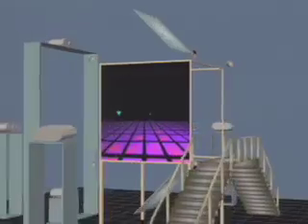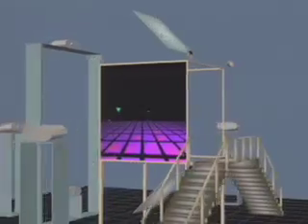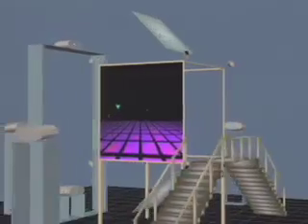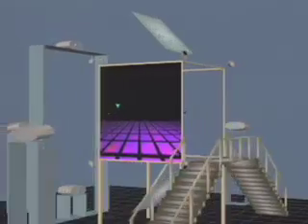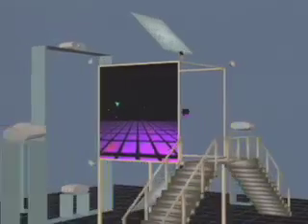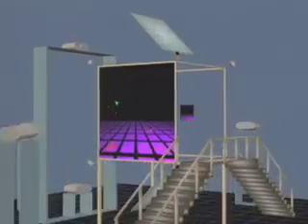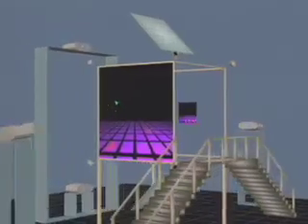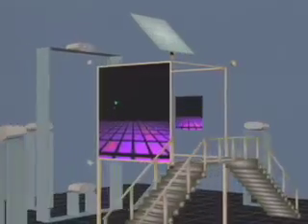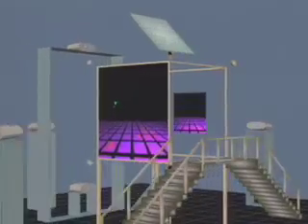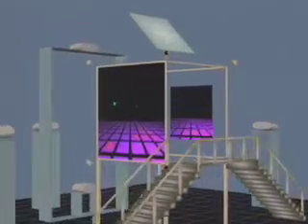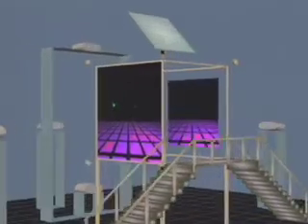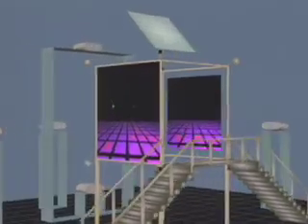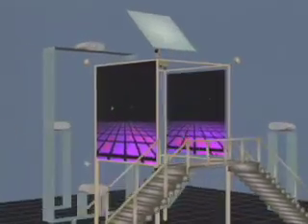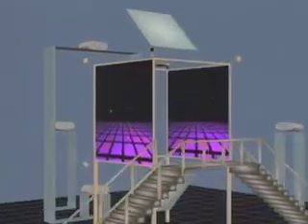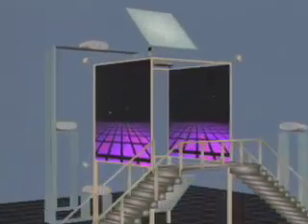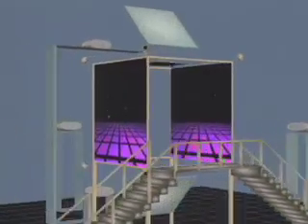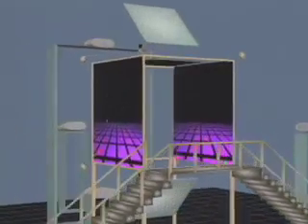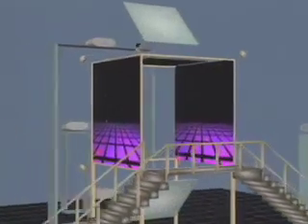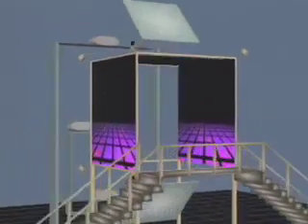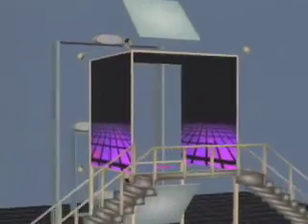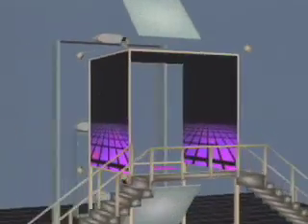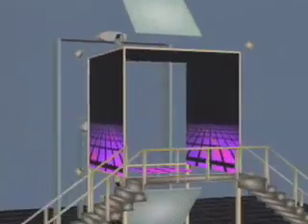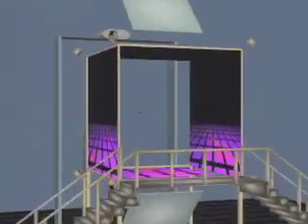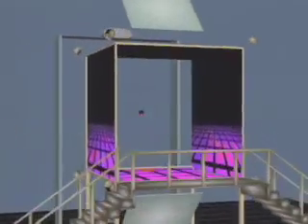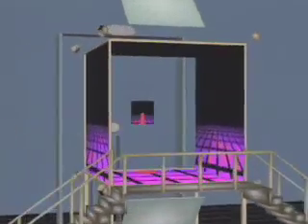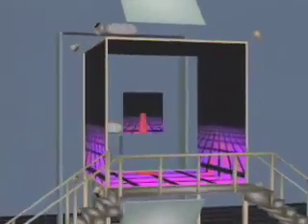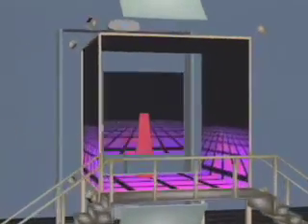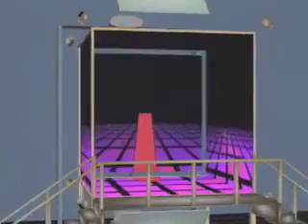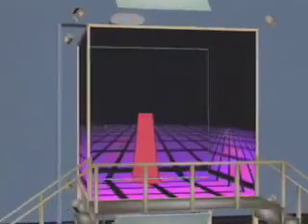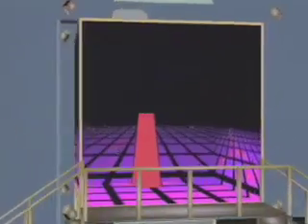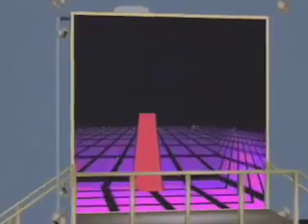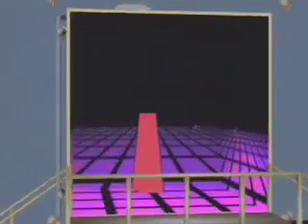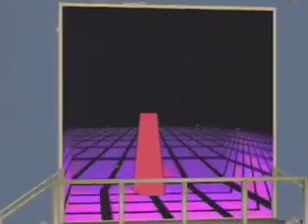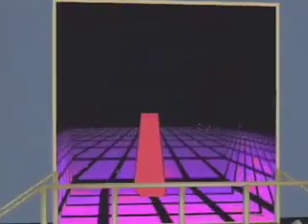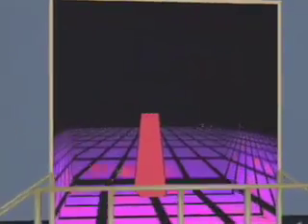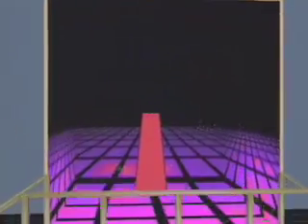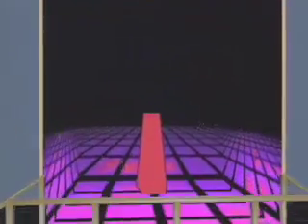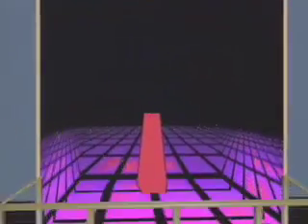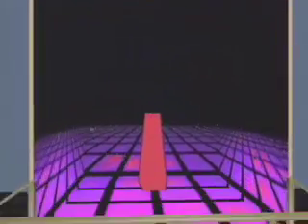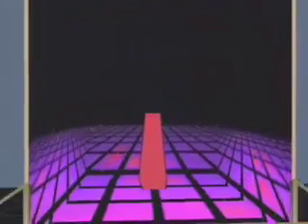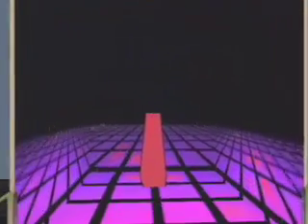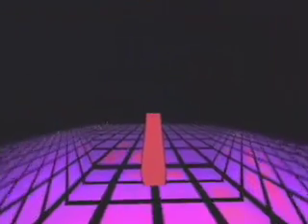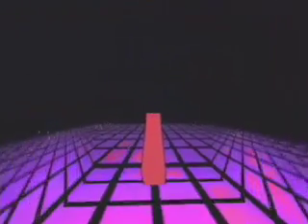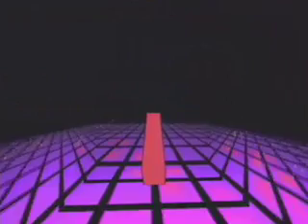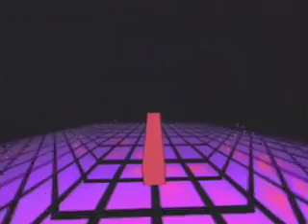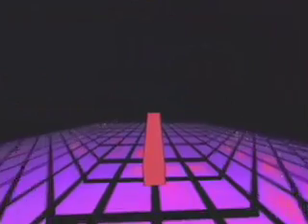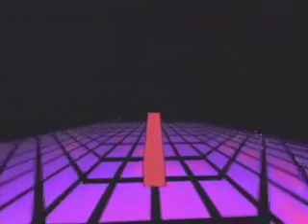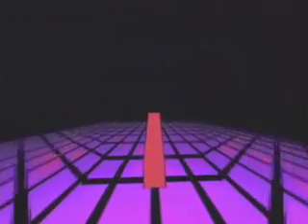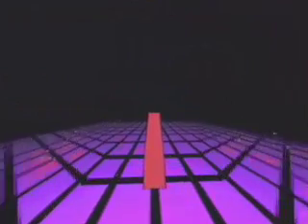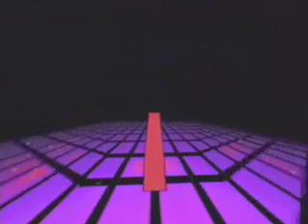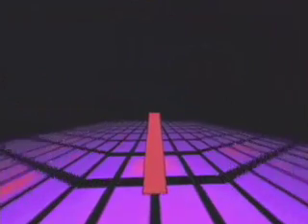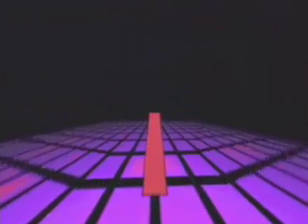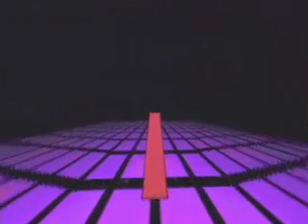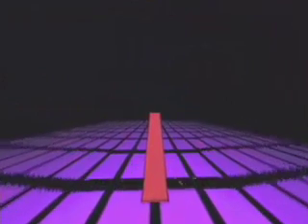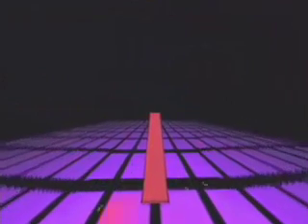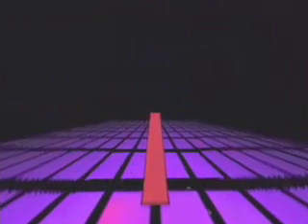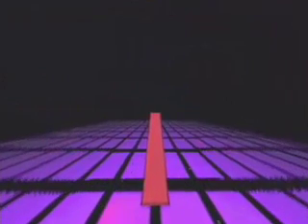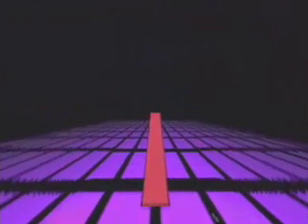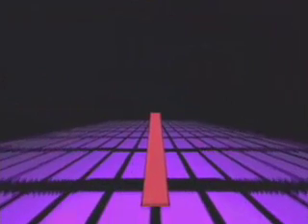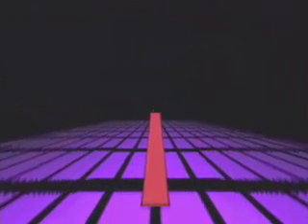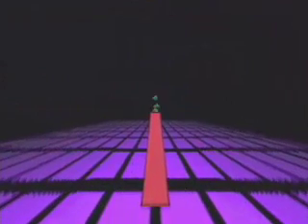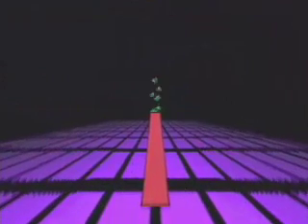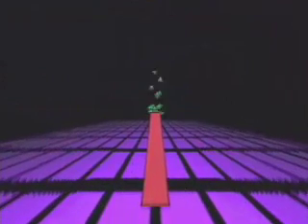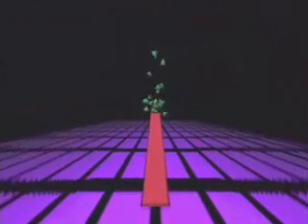One of the faces of the cube is left off so that people can easily enter and exit the virtual reality theater.